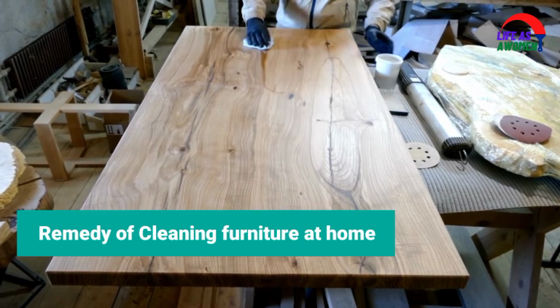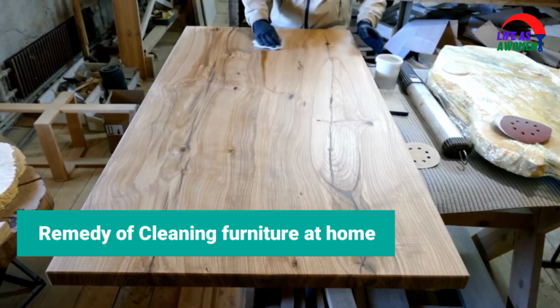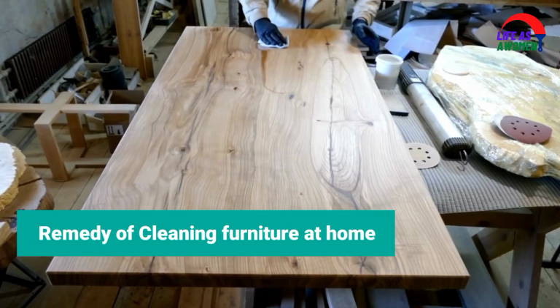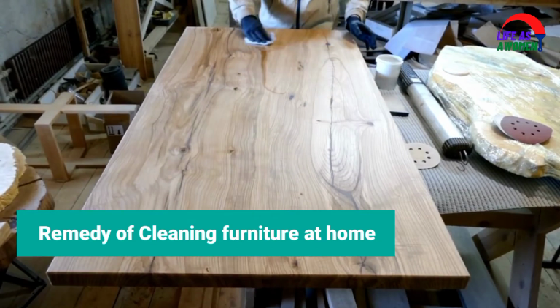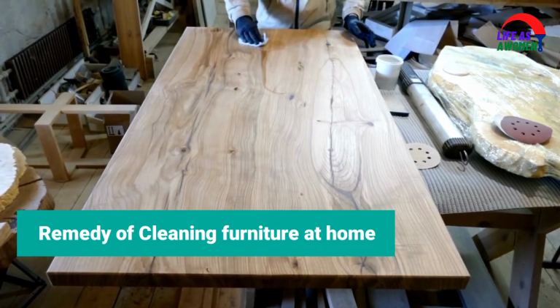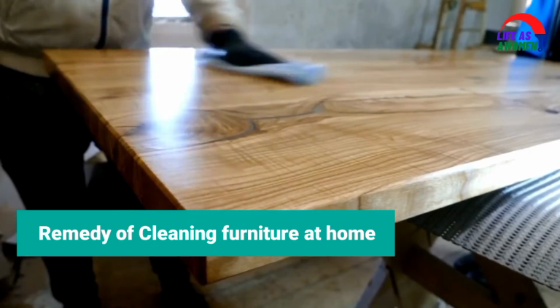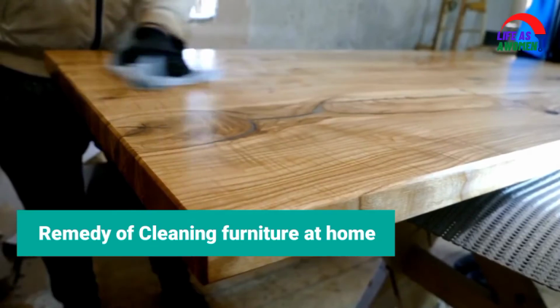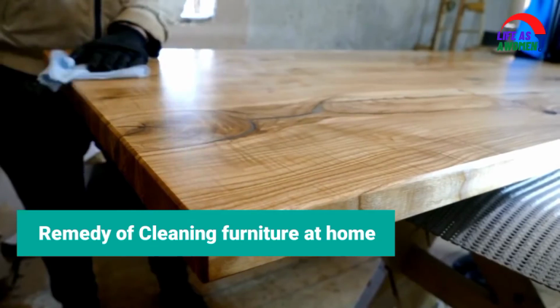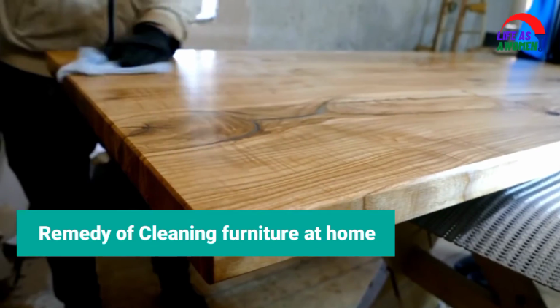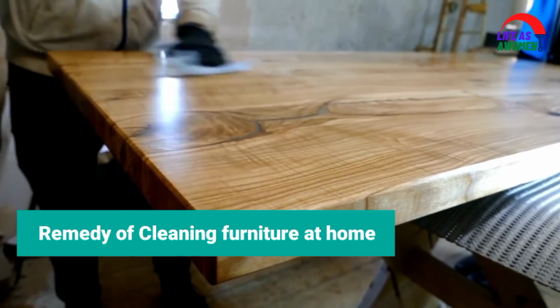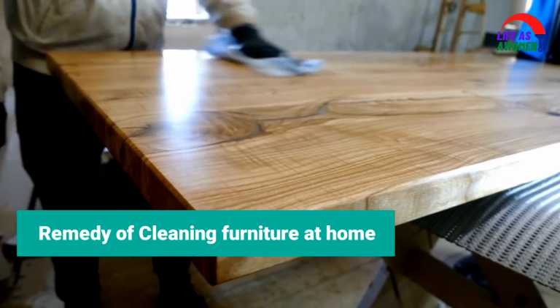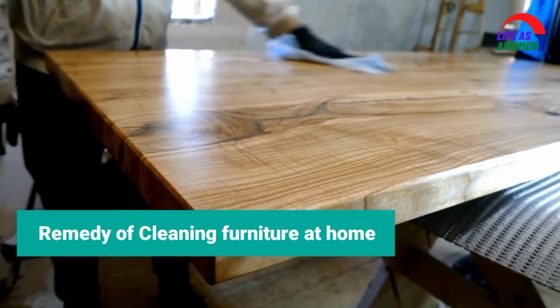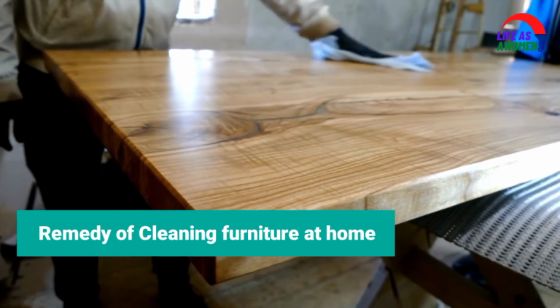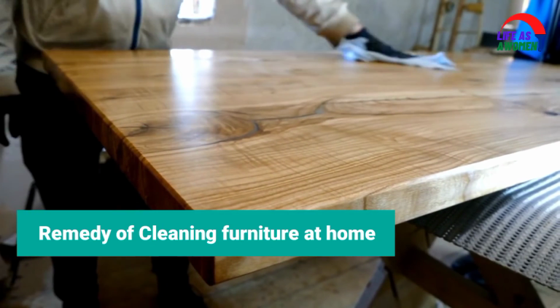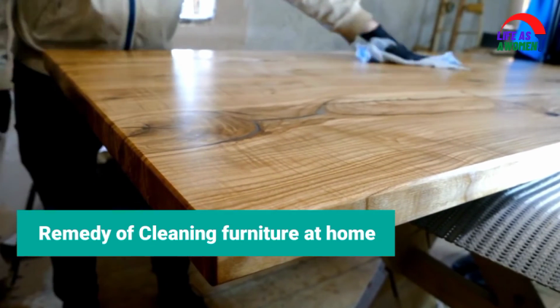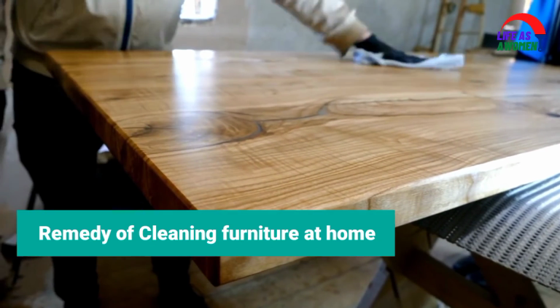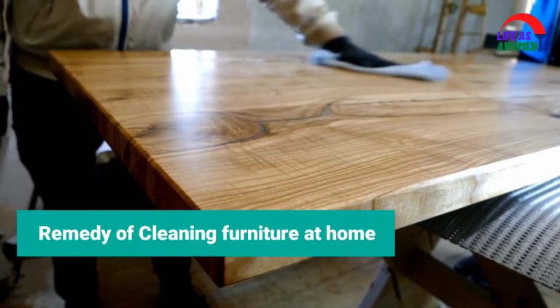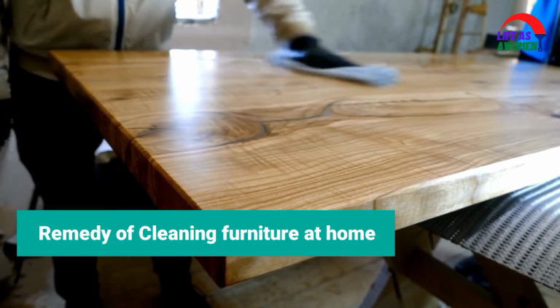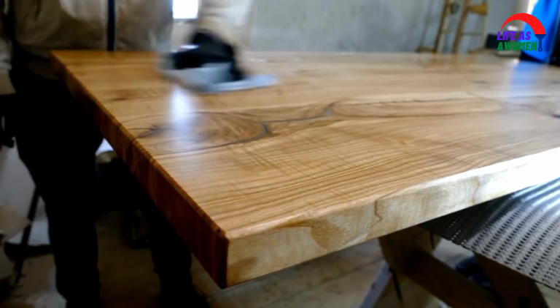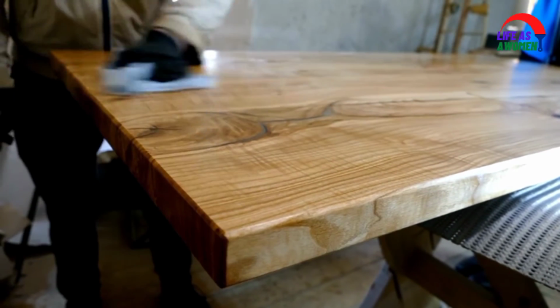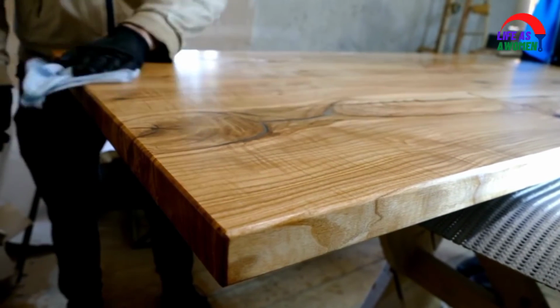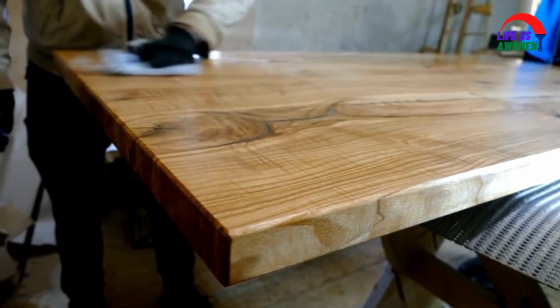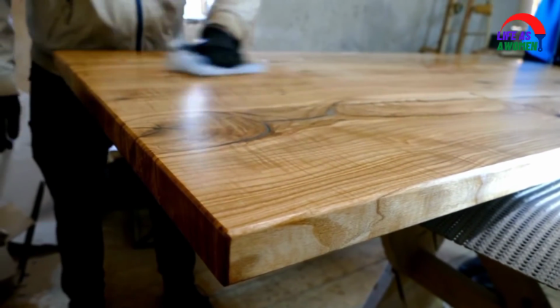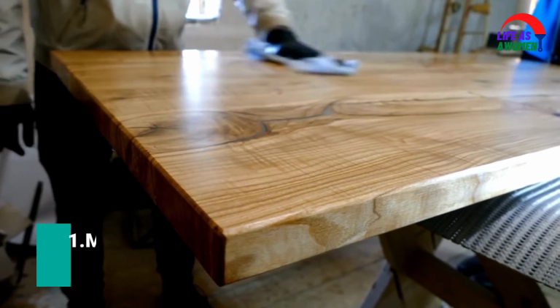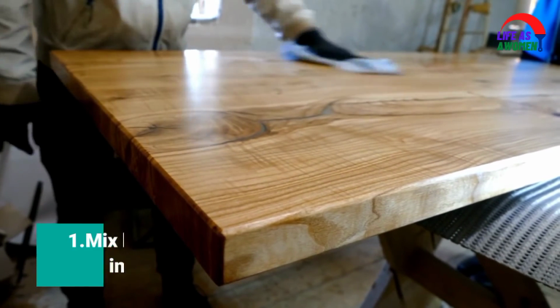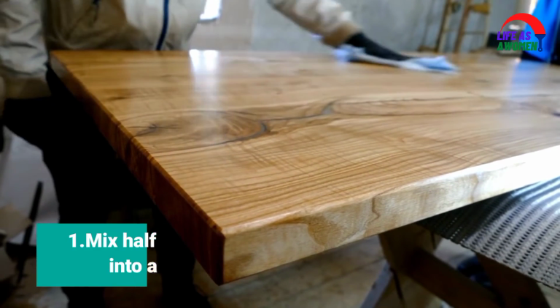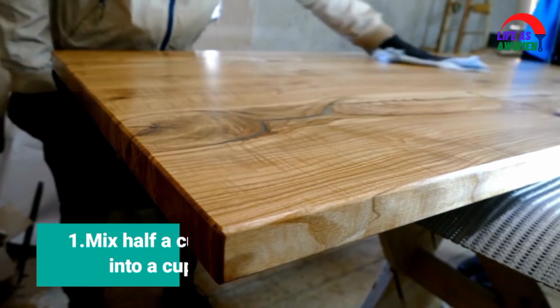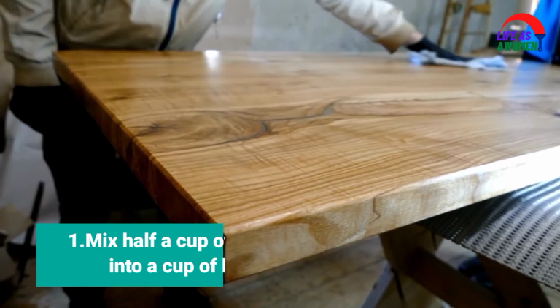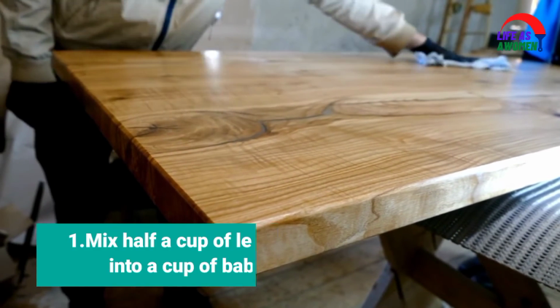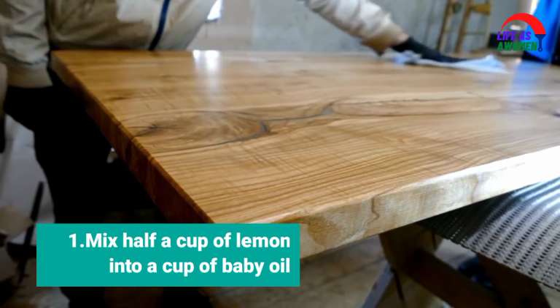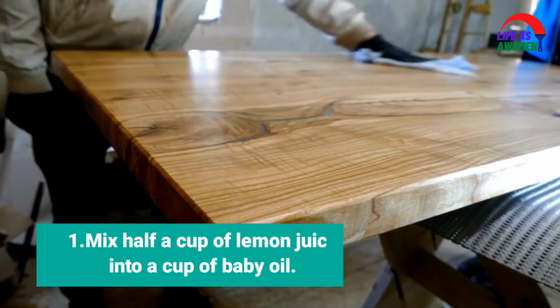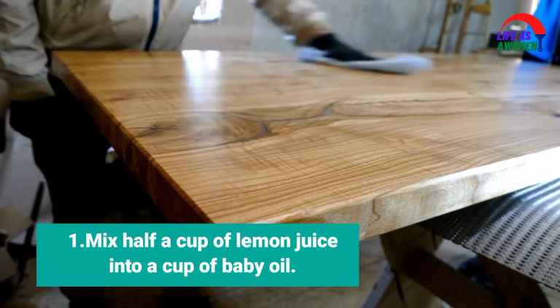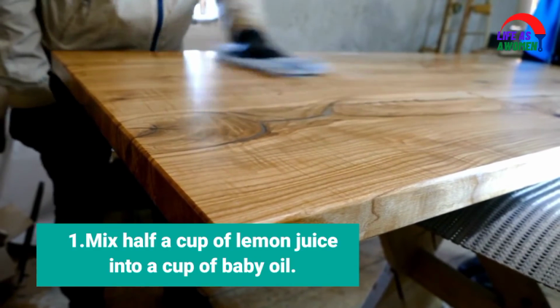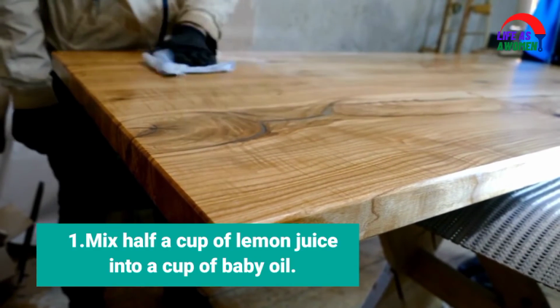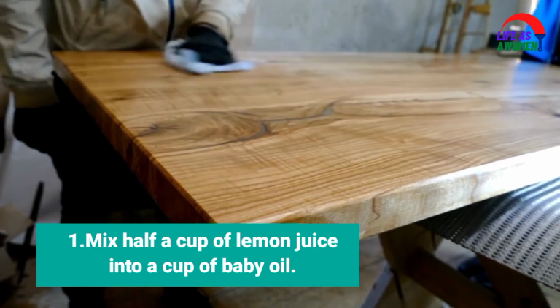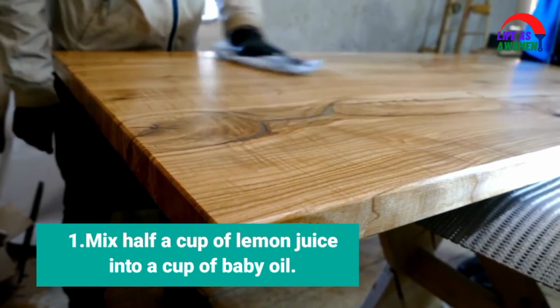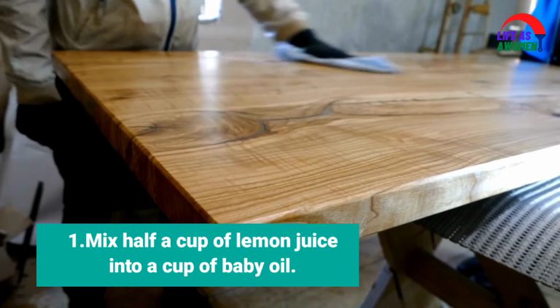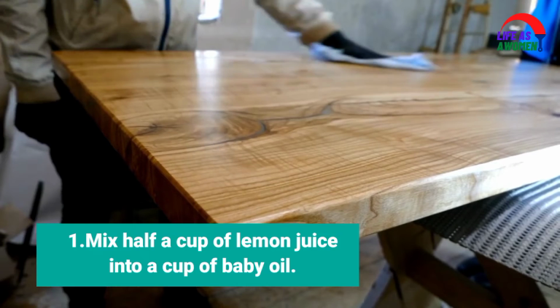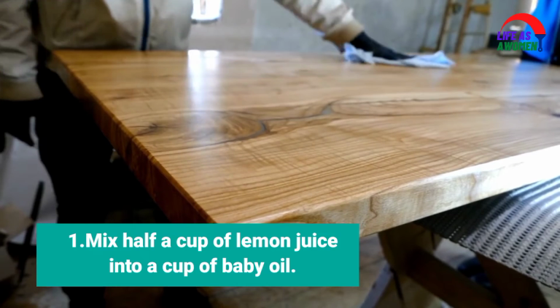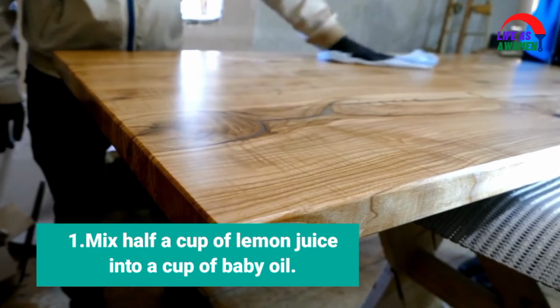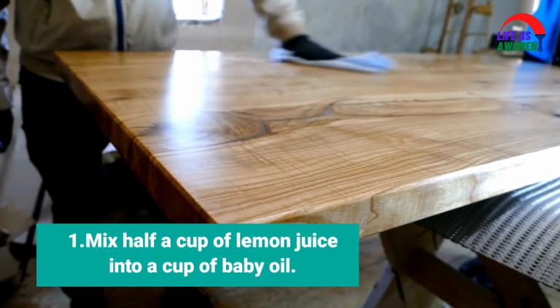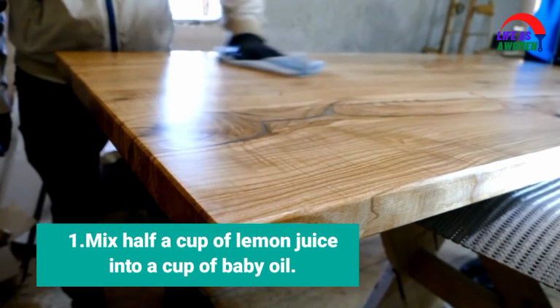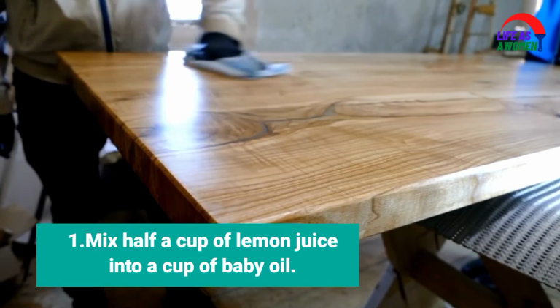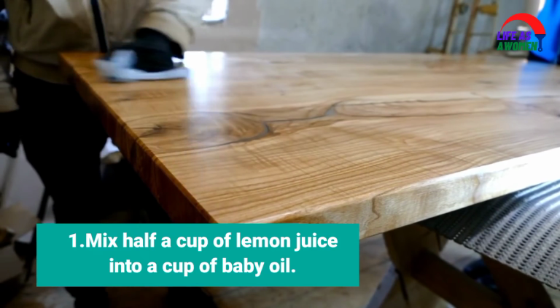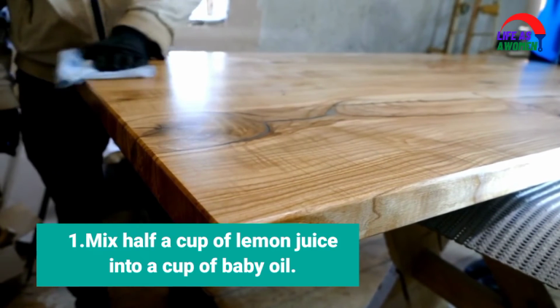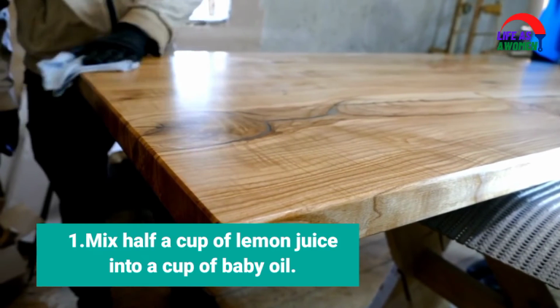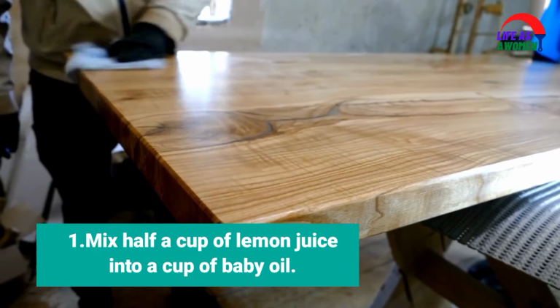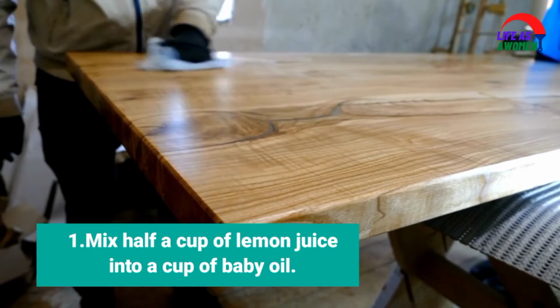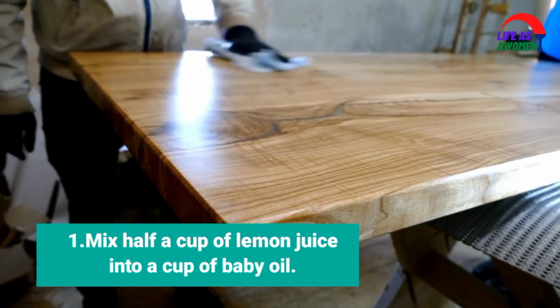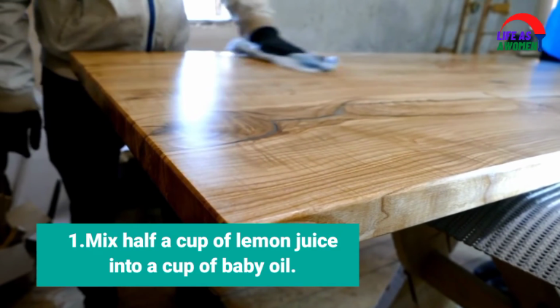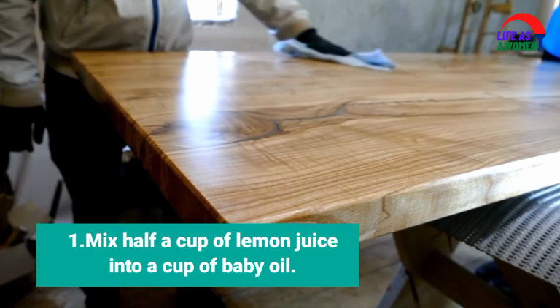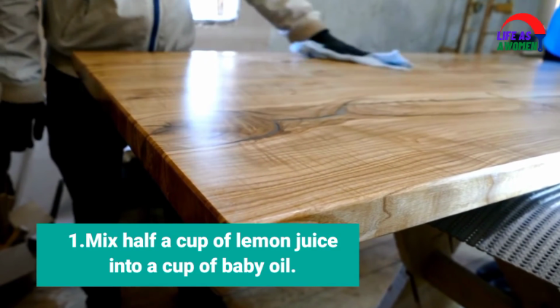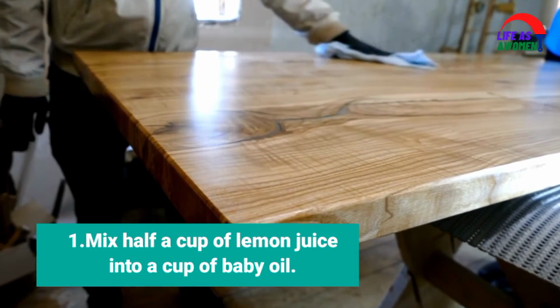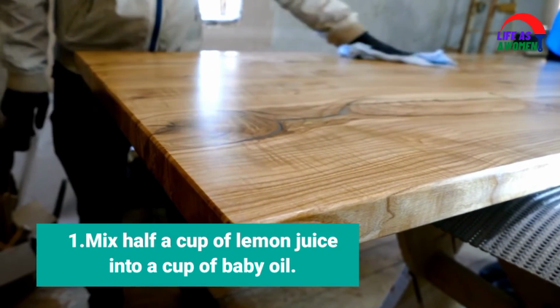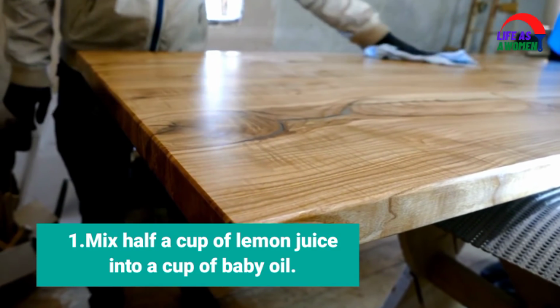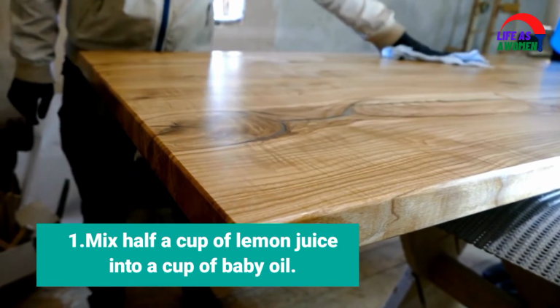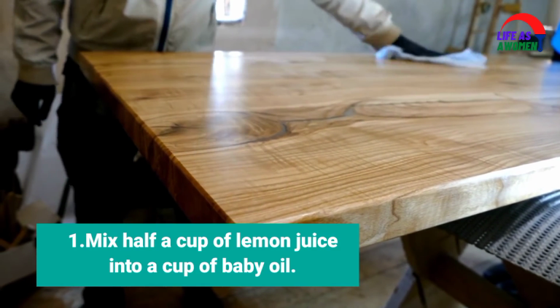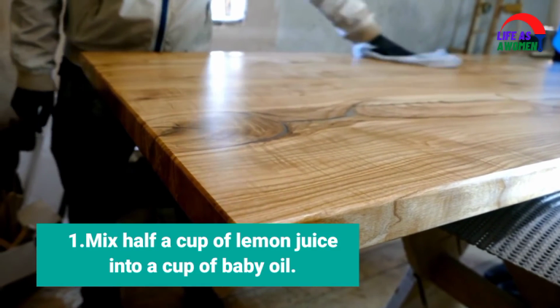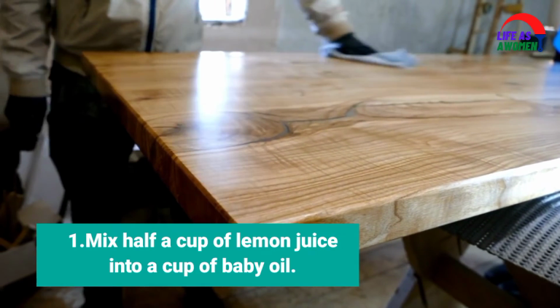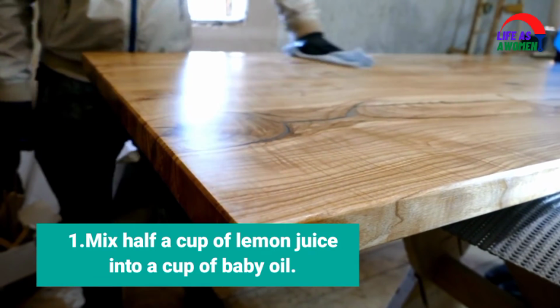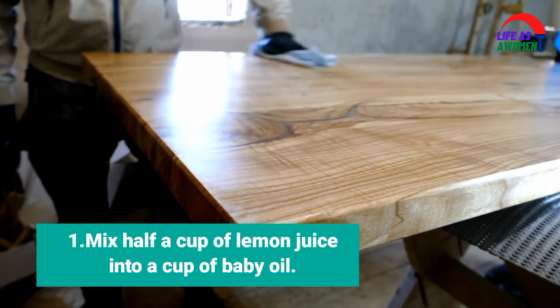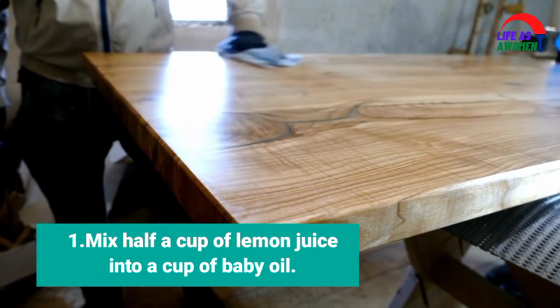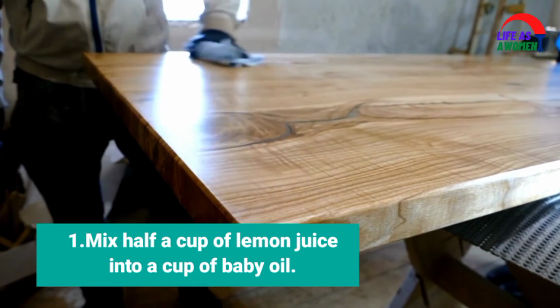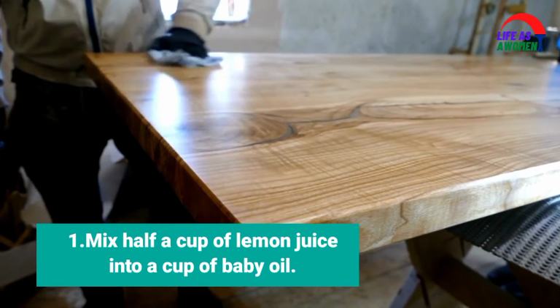Remedy of Cleaning Furniture at Home. Step 1: Mix half a cup of lemon juice into a cup of baby oil.